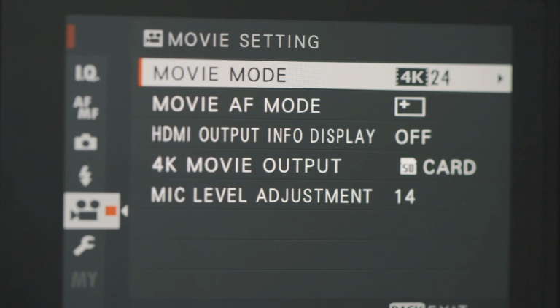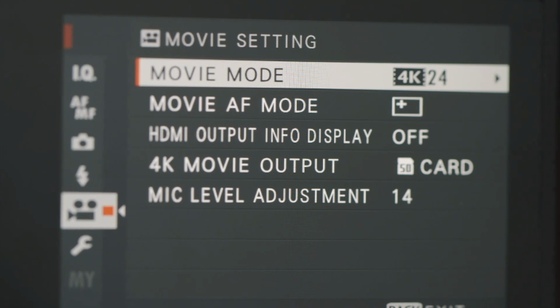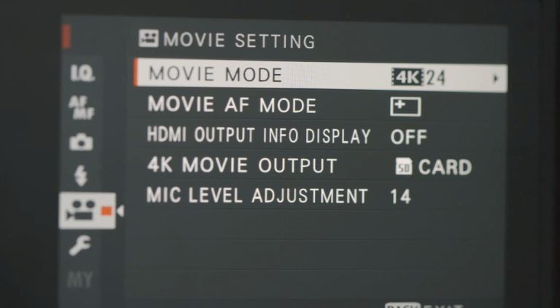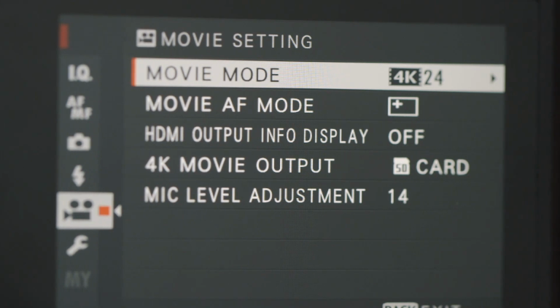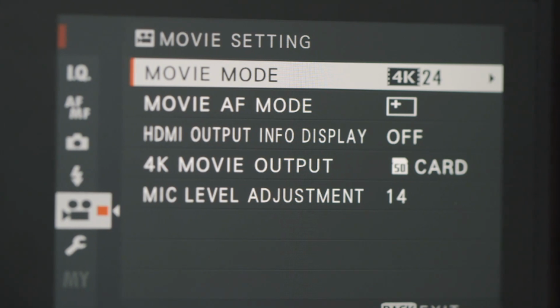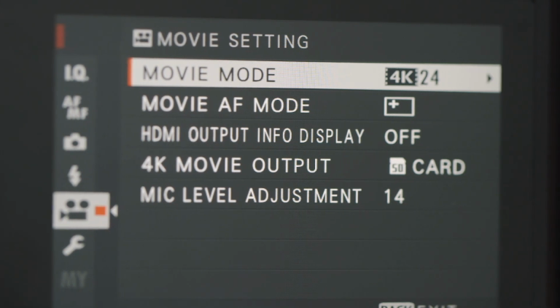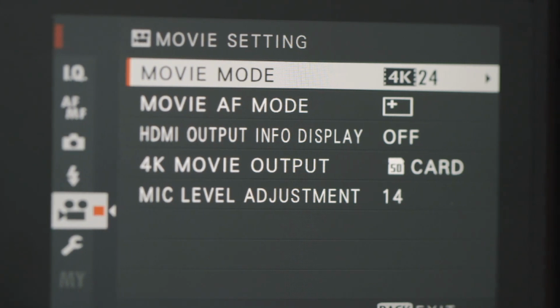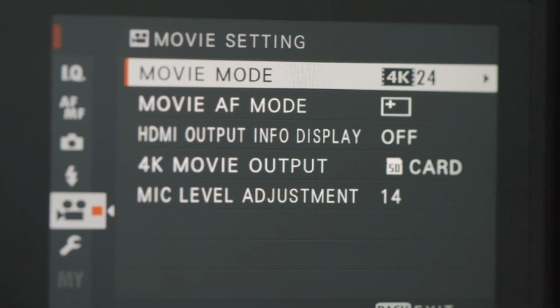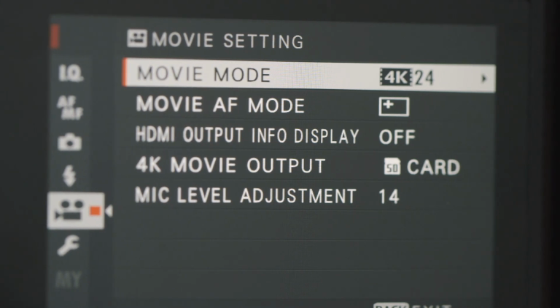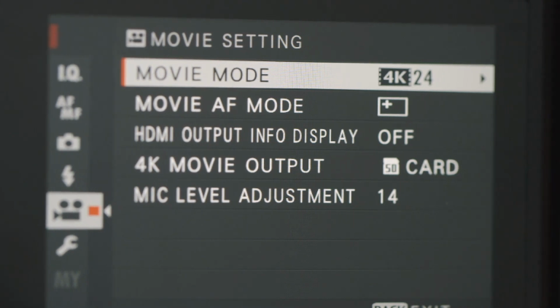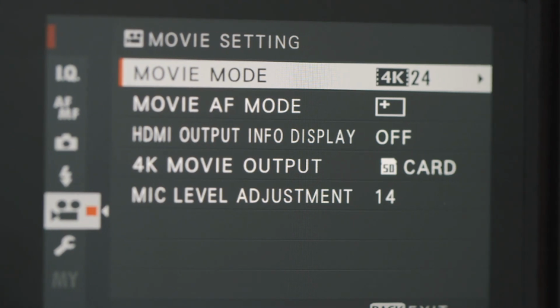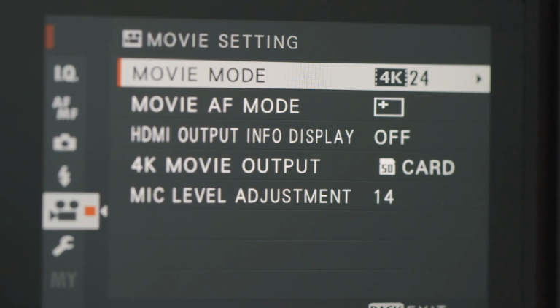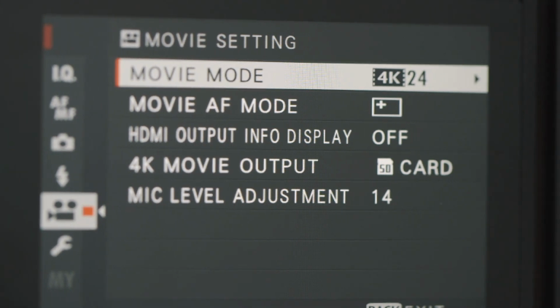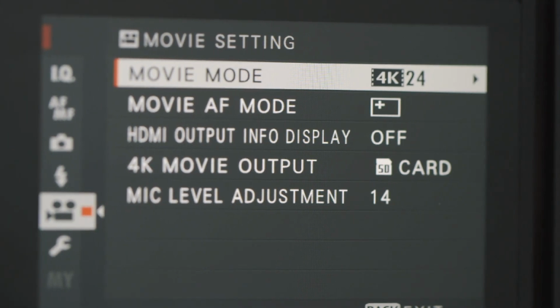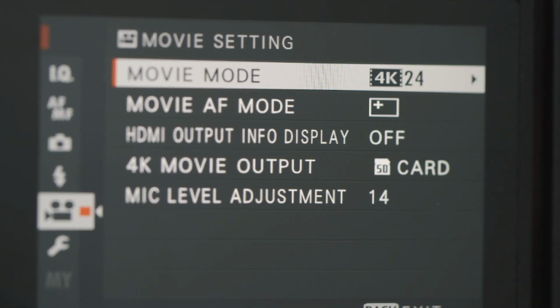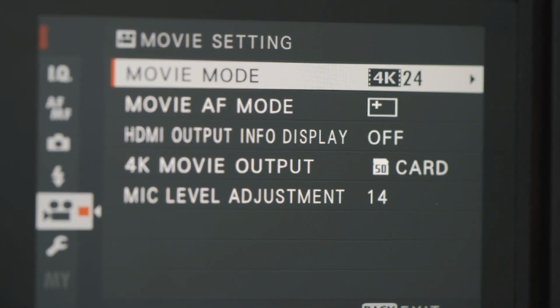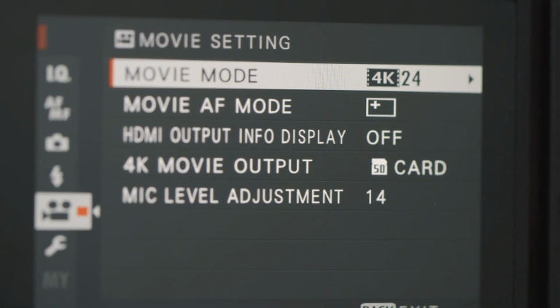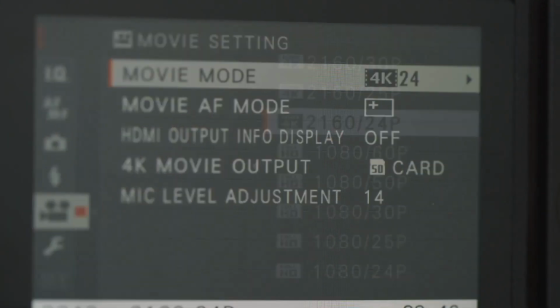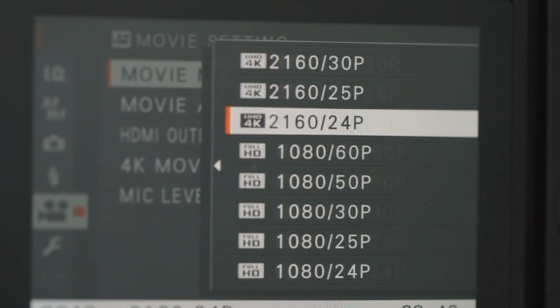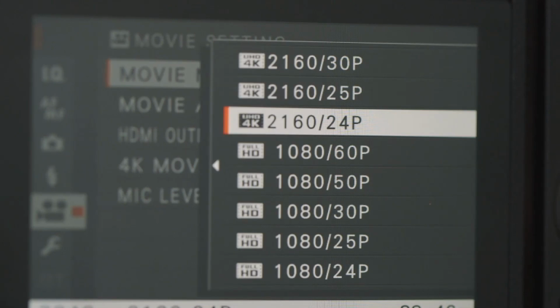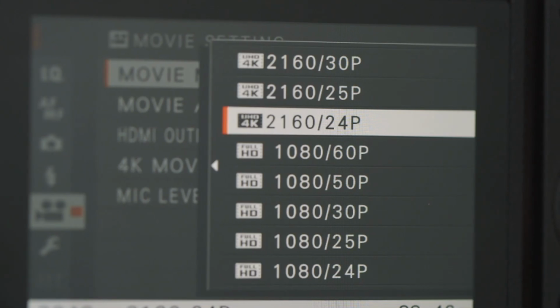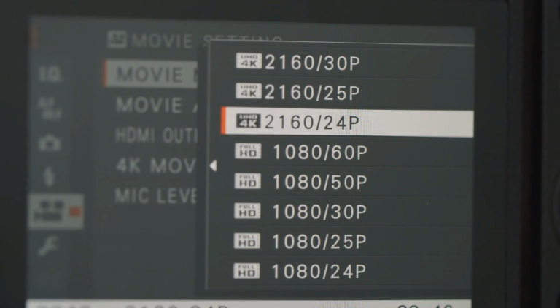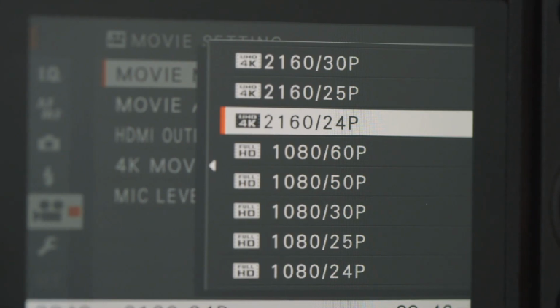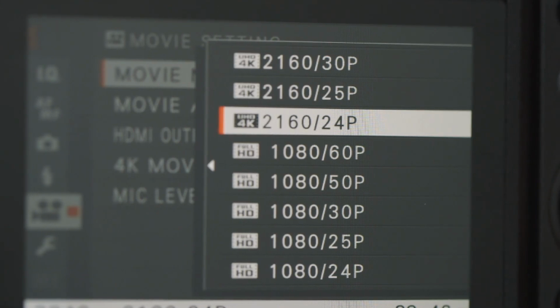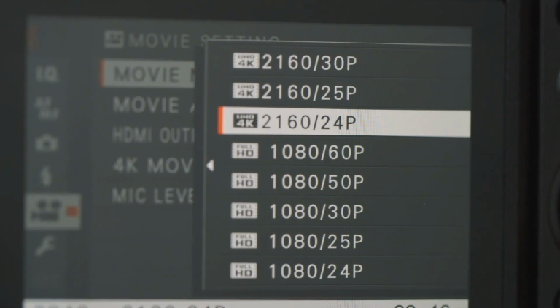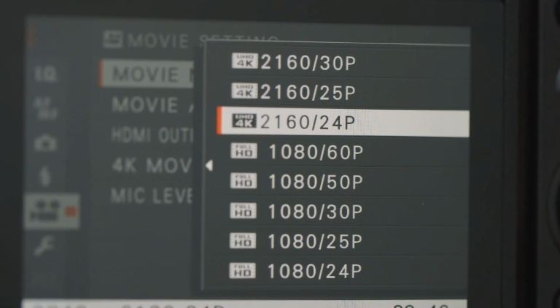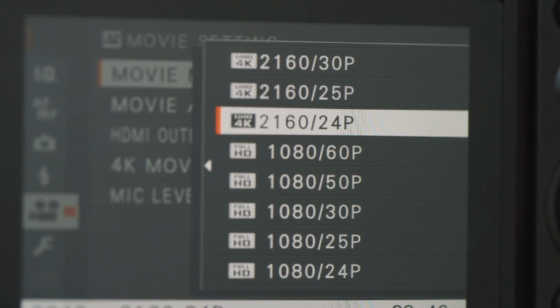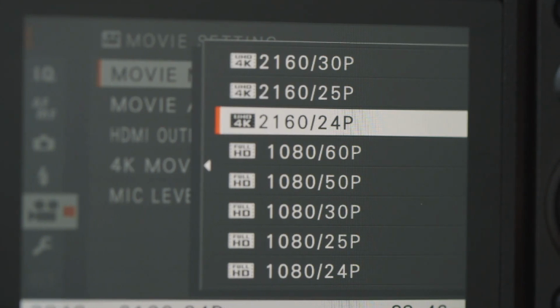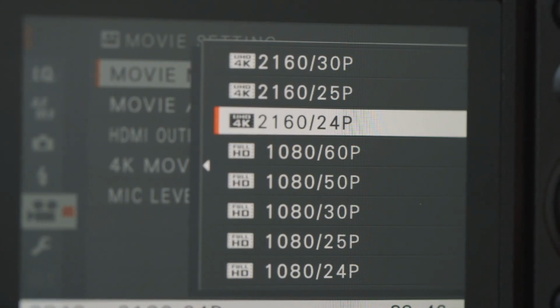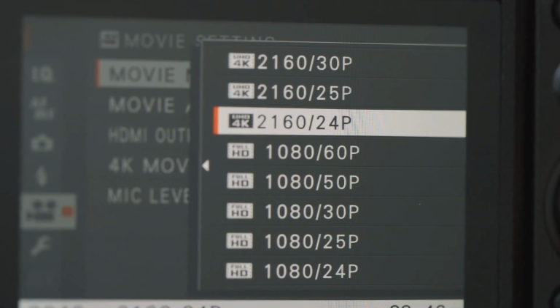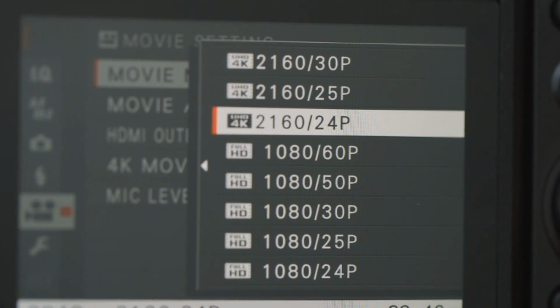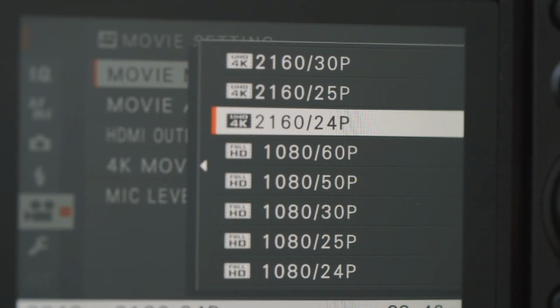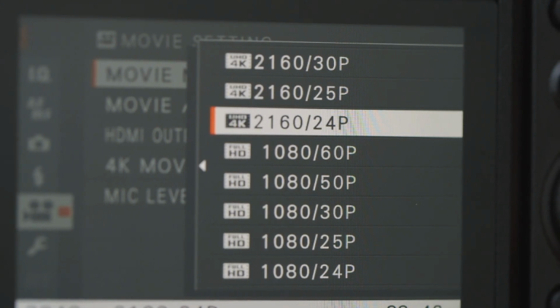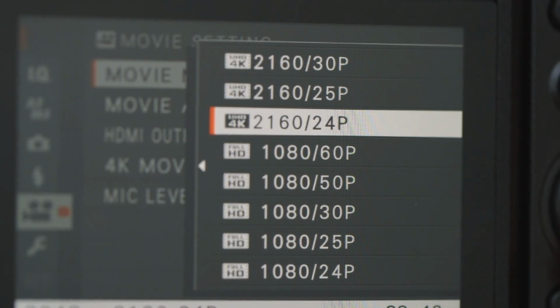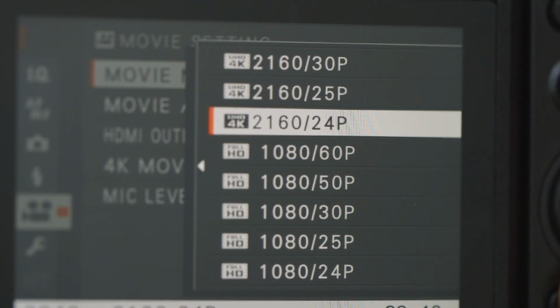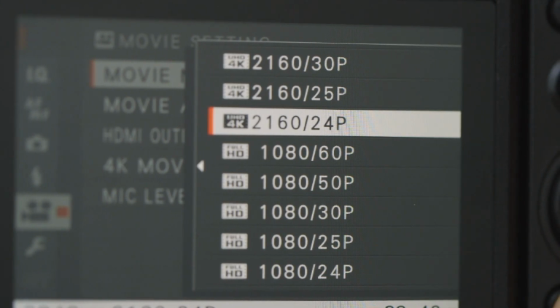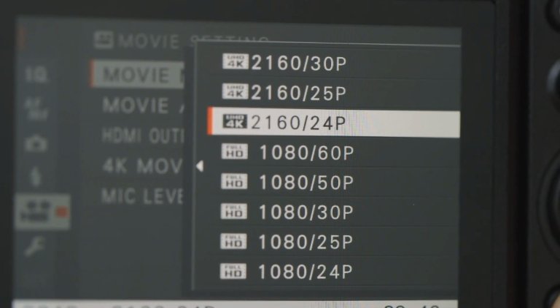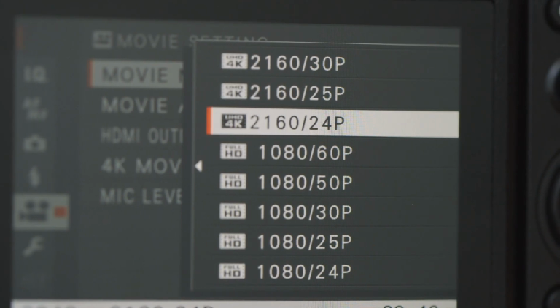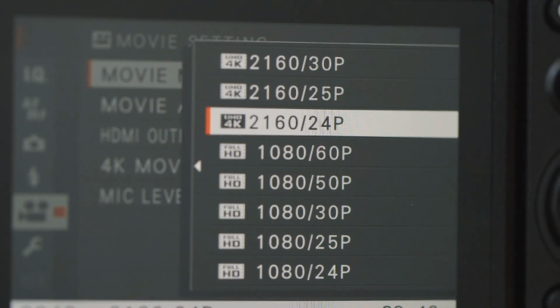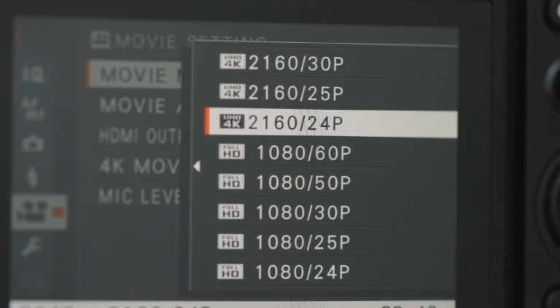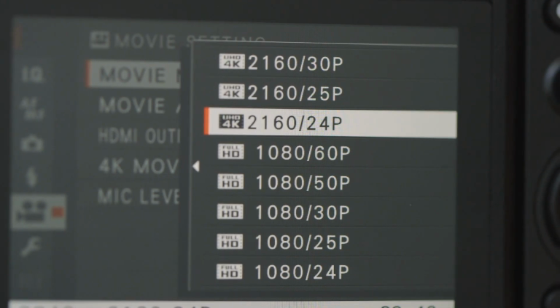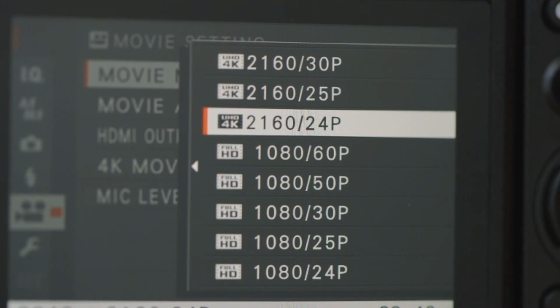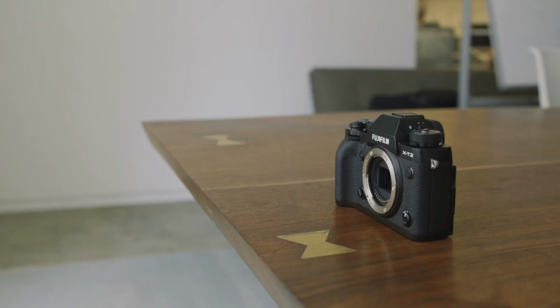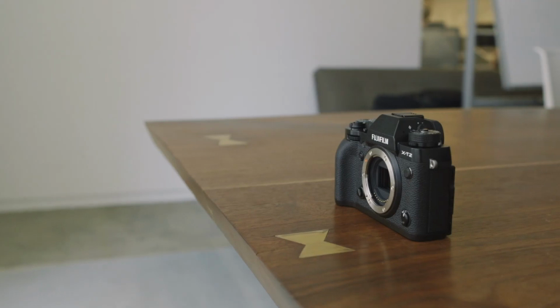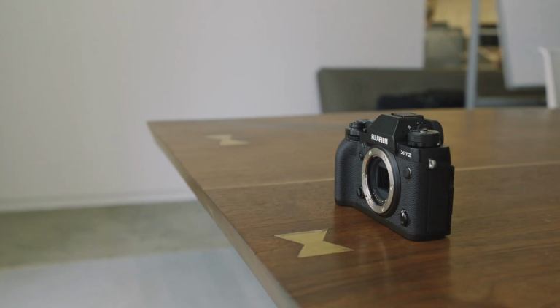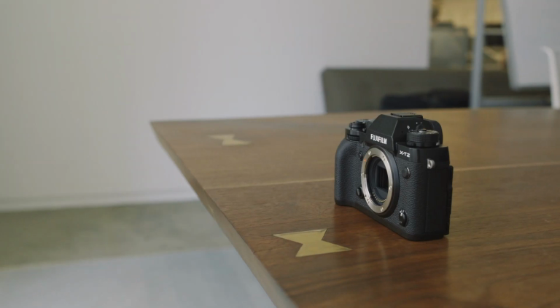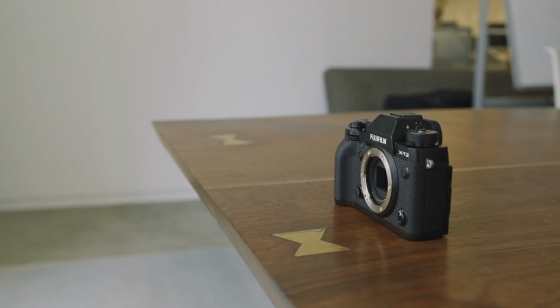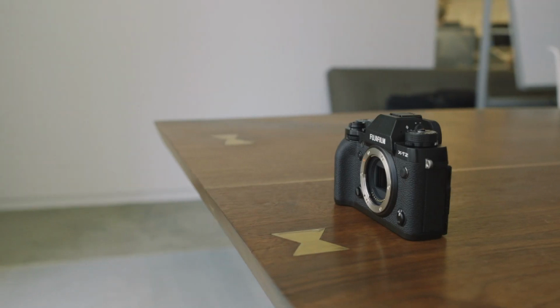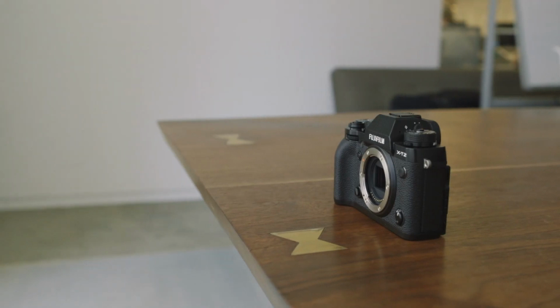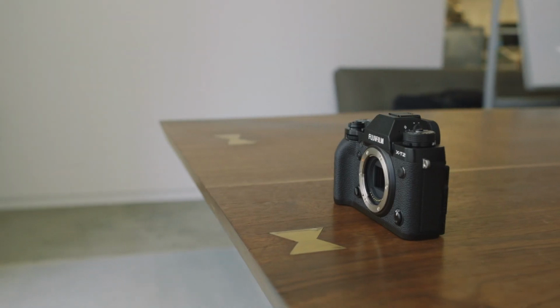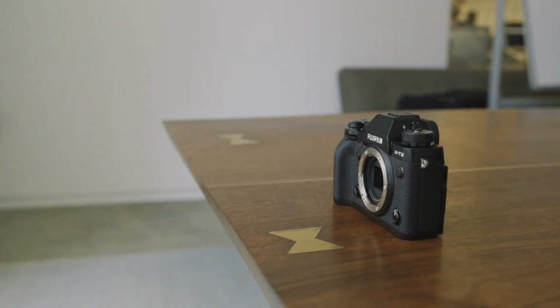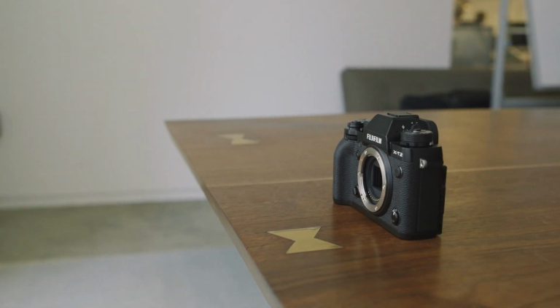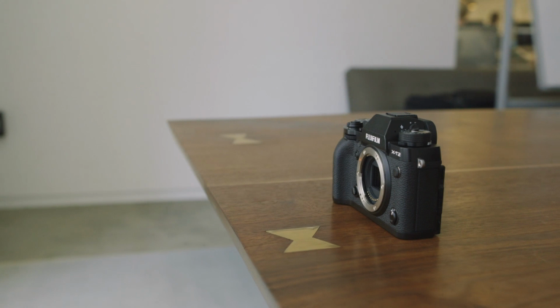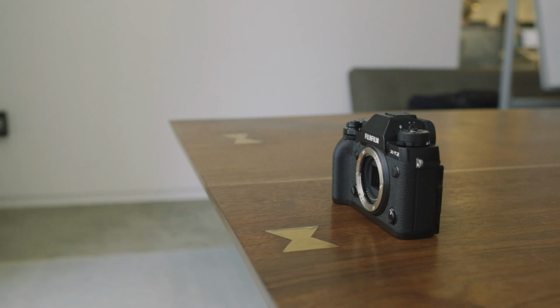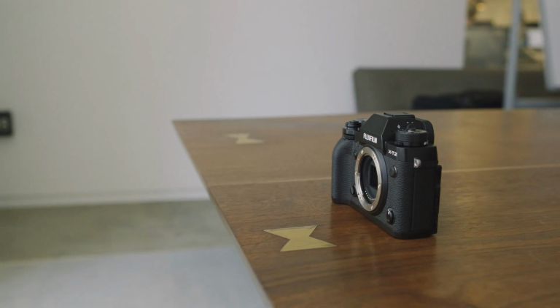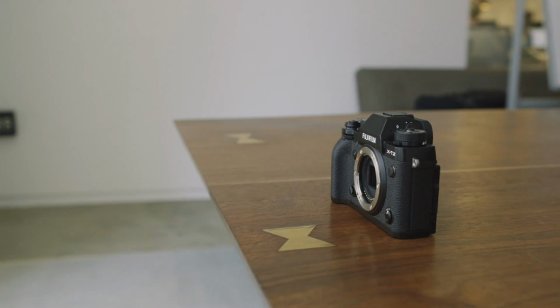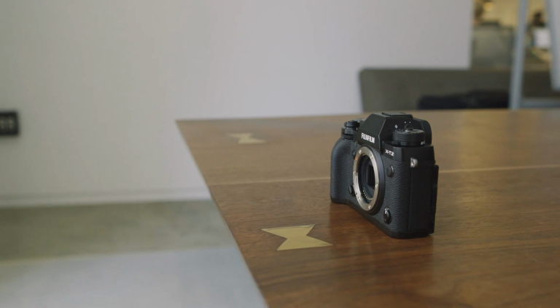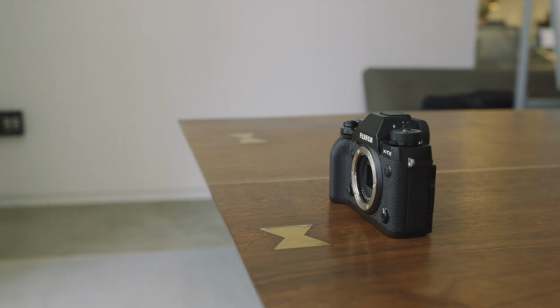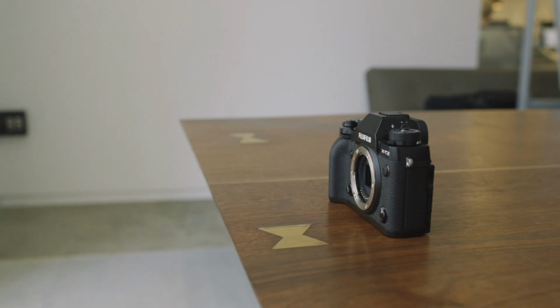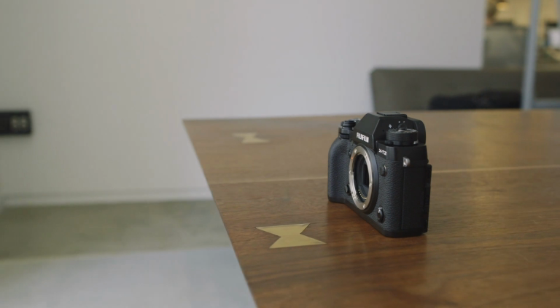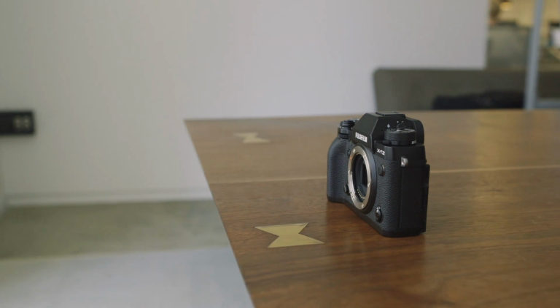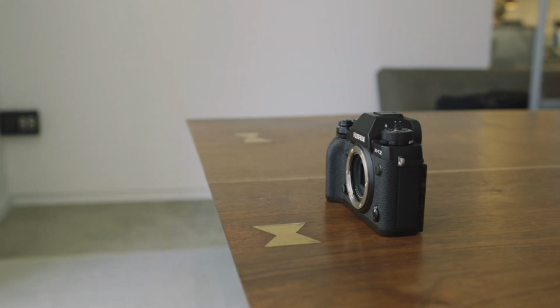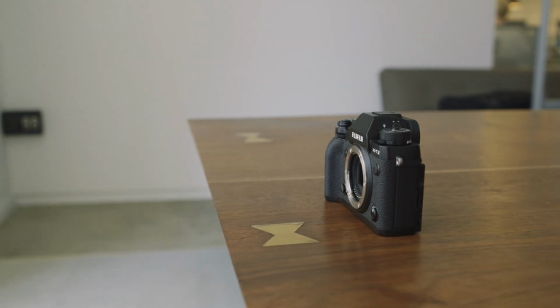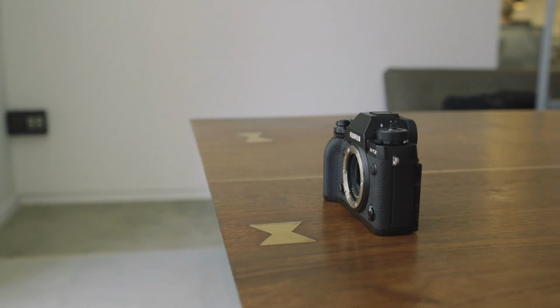The X-T2 also gets 4K video for the first time, which is nice to have, even though Fuji's not really known for video quality necessarily.